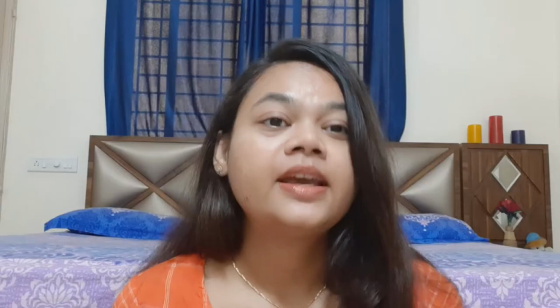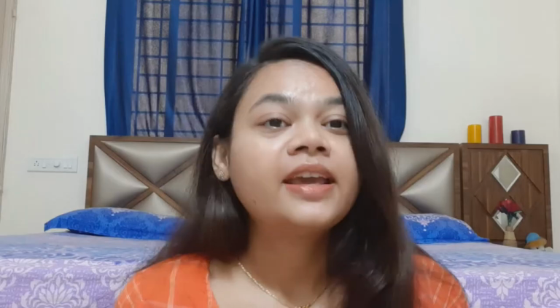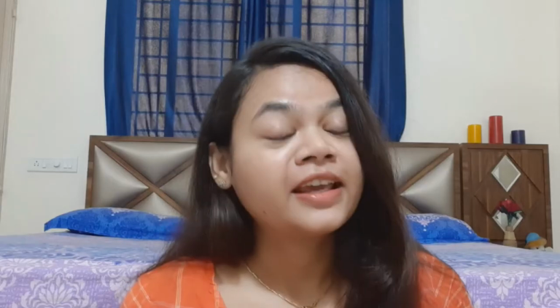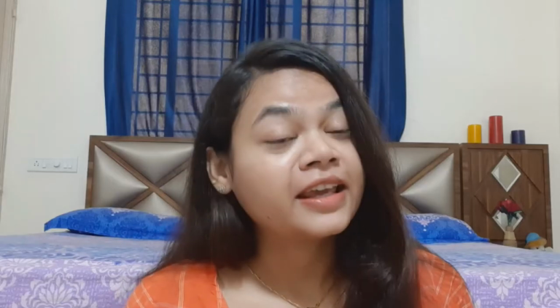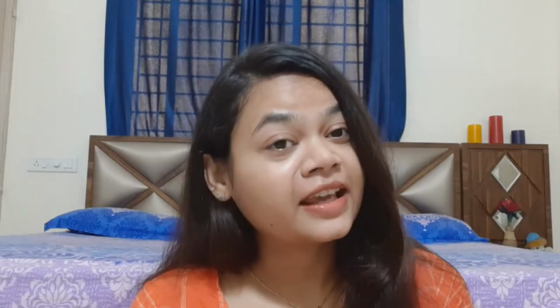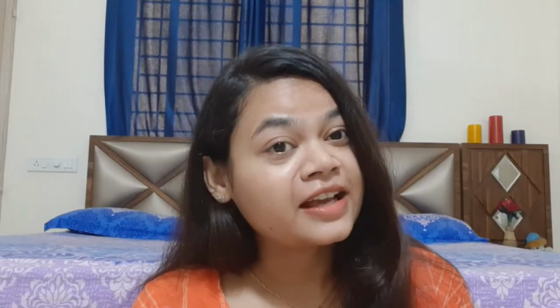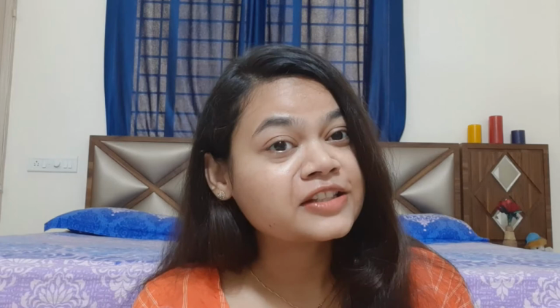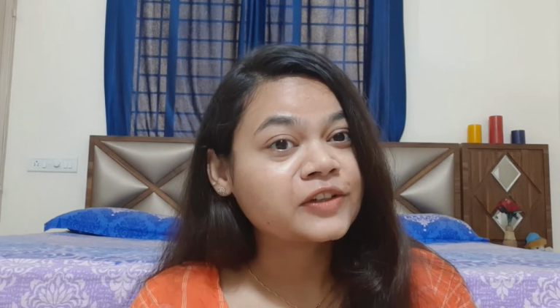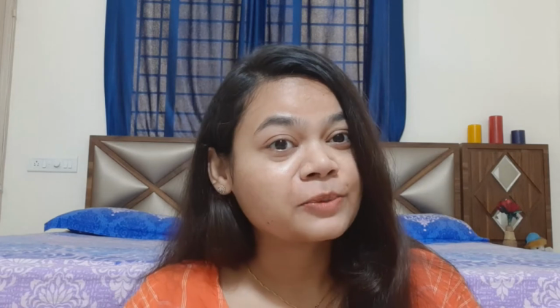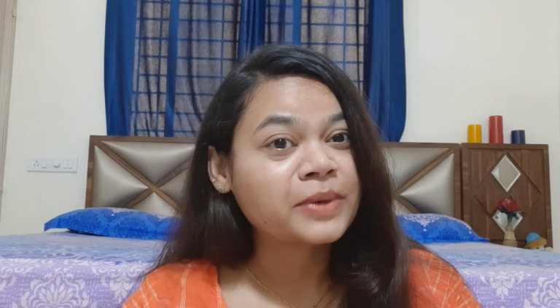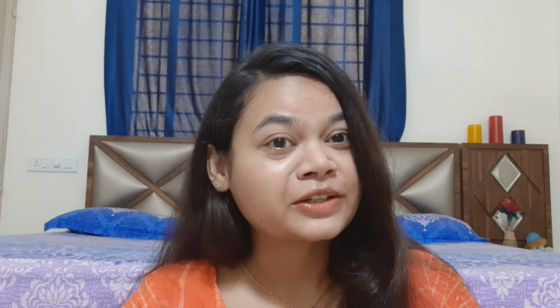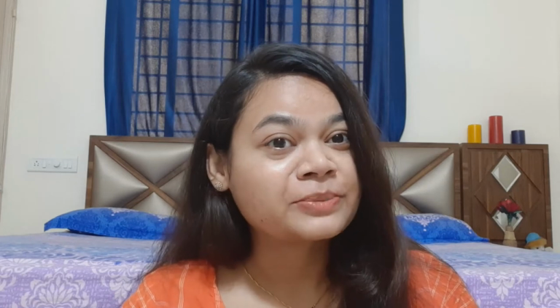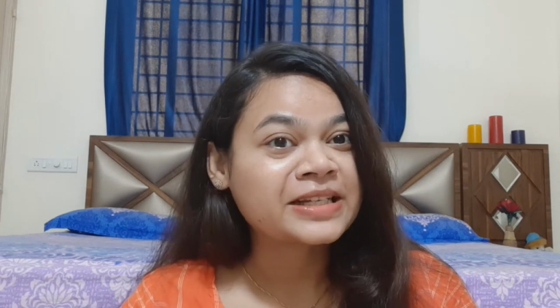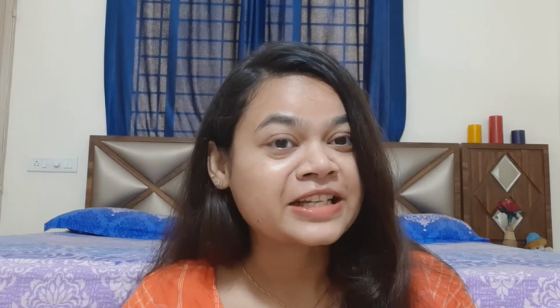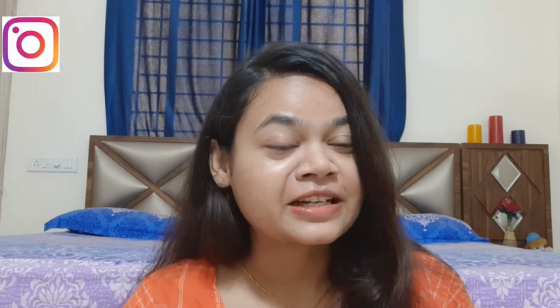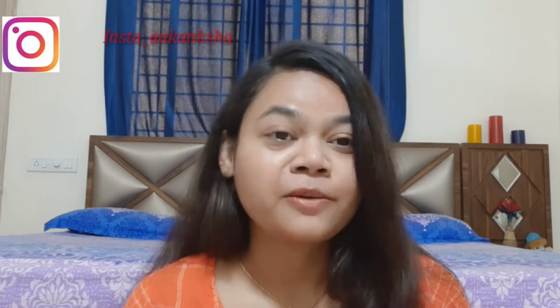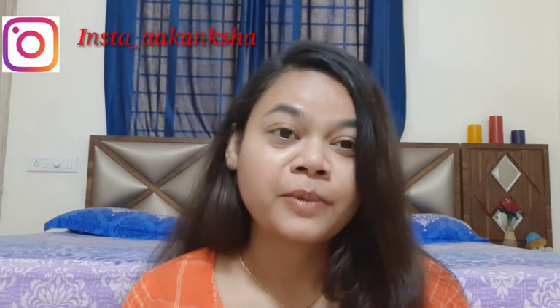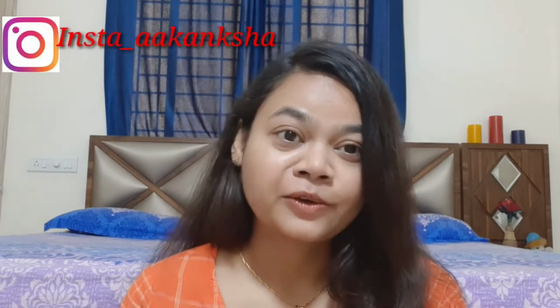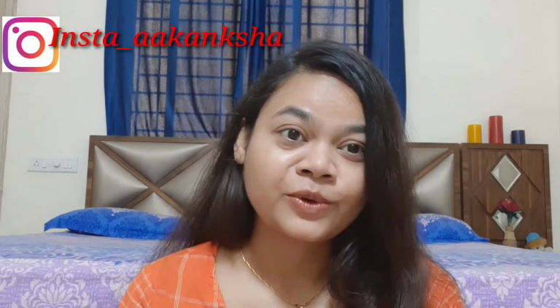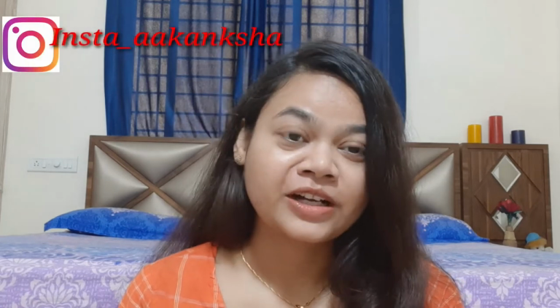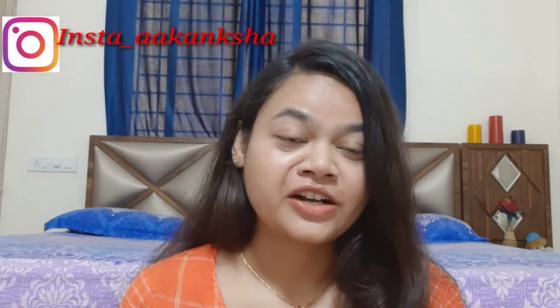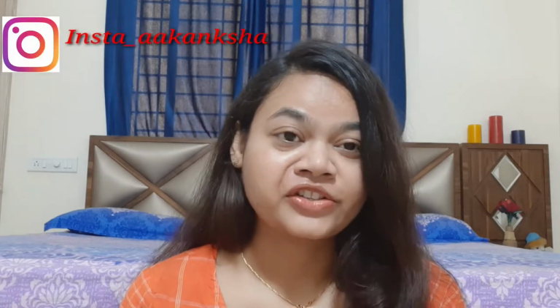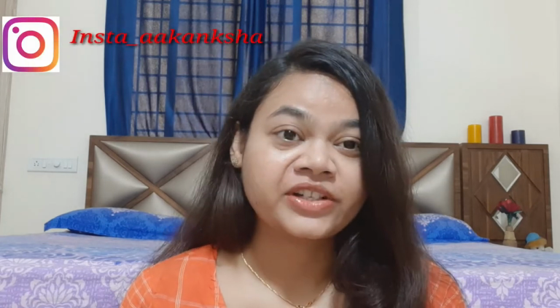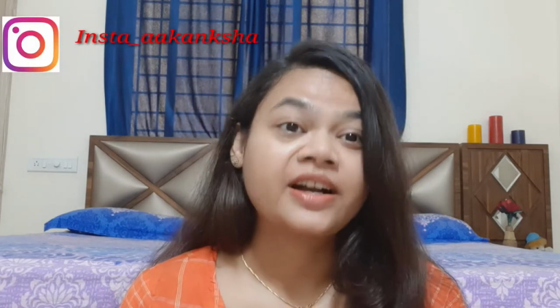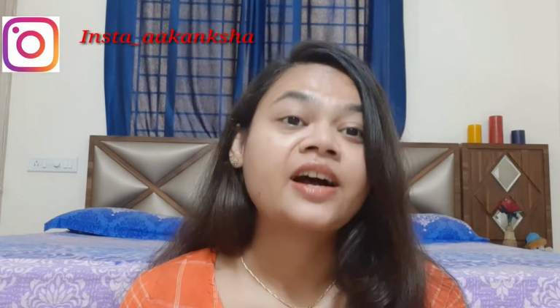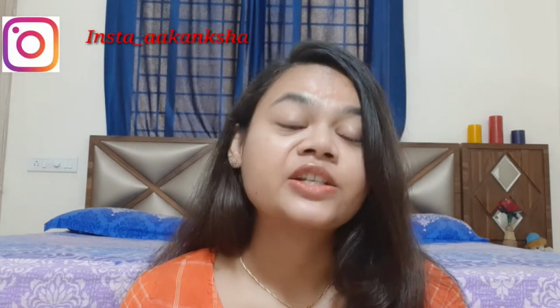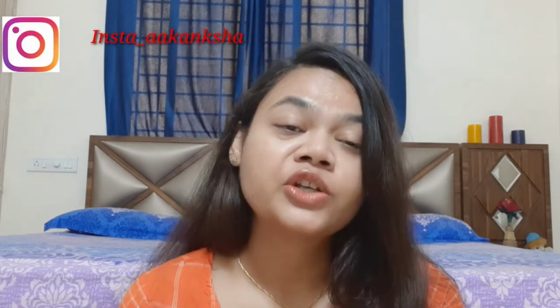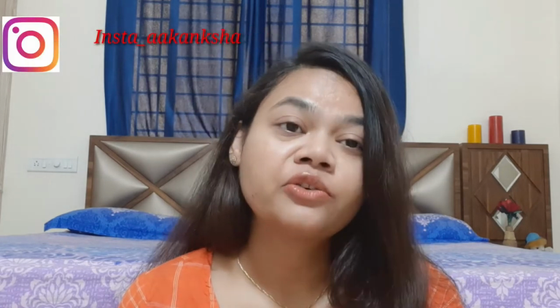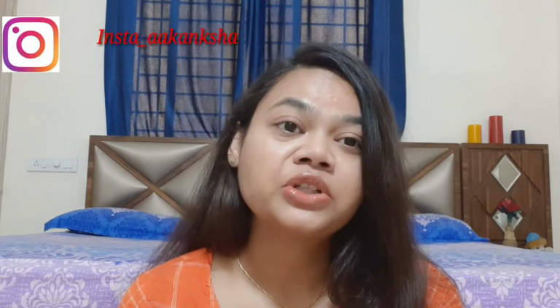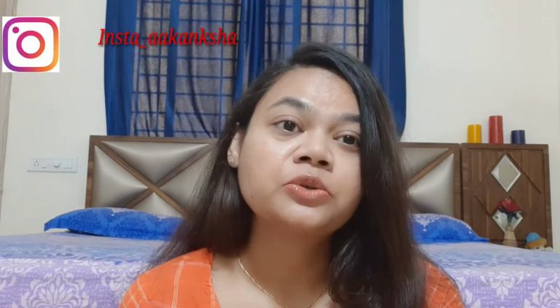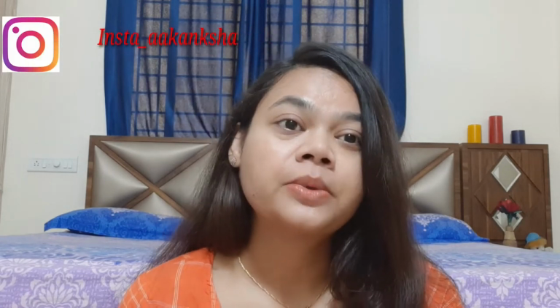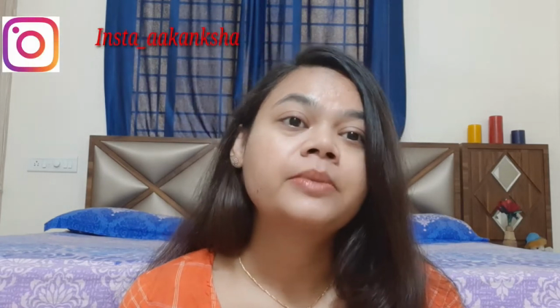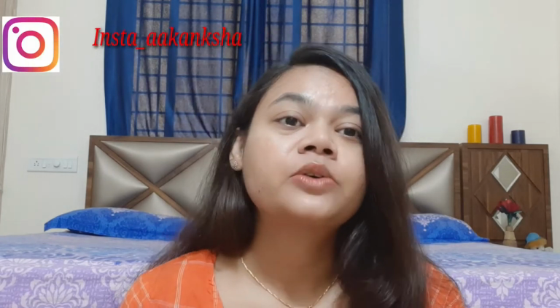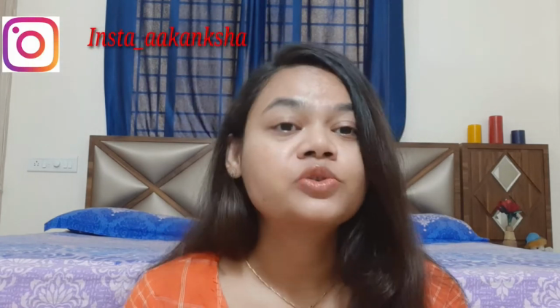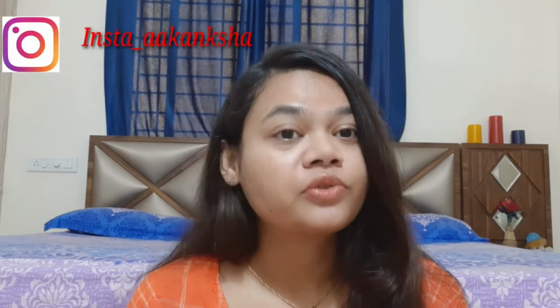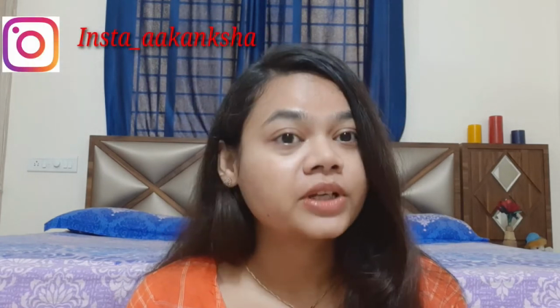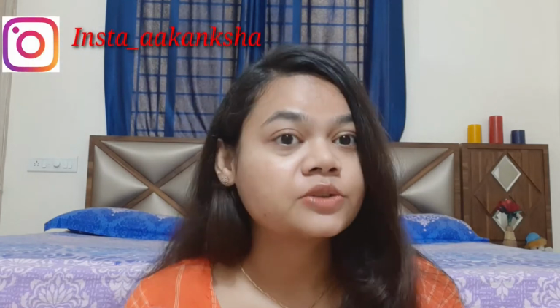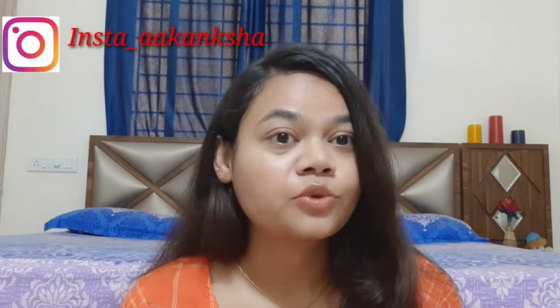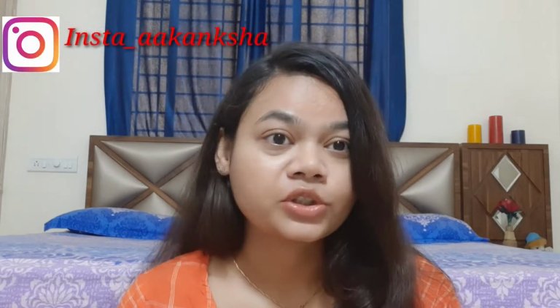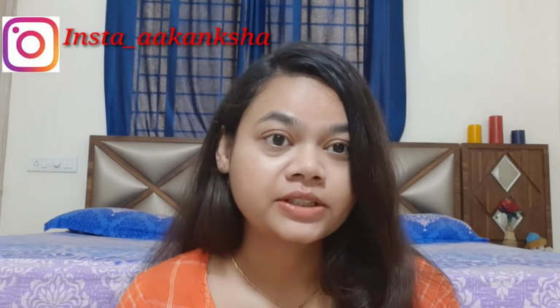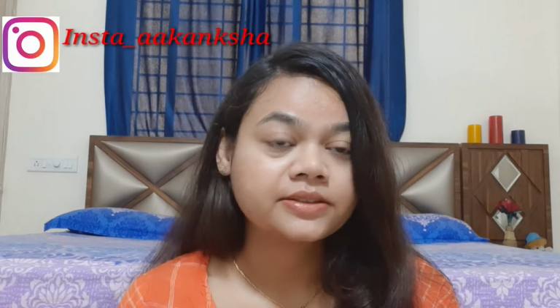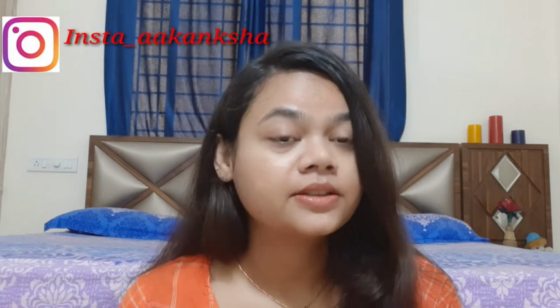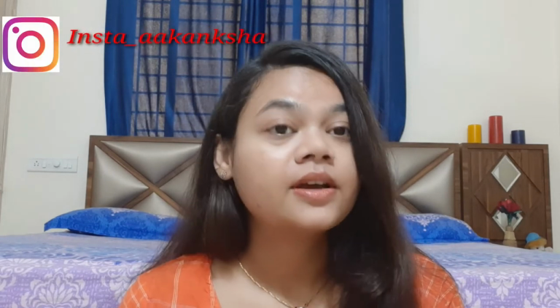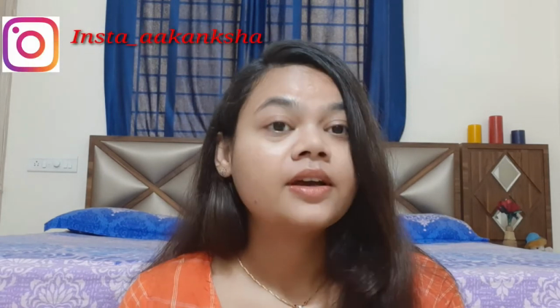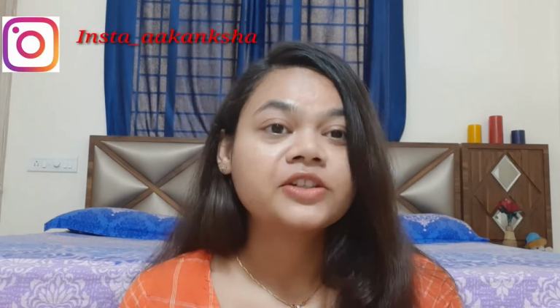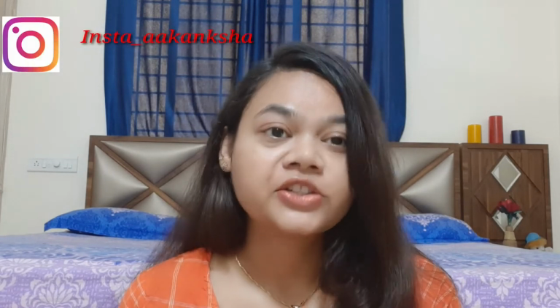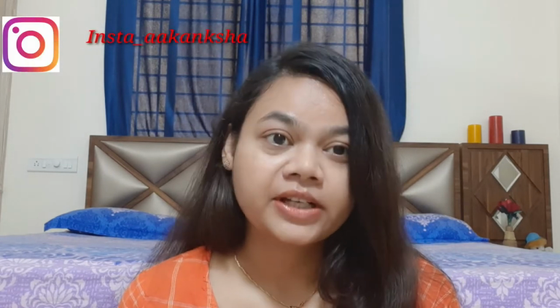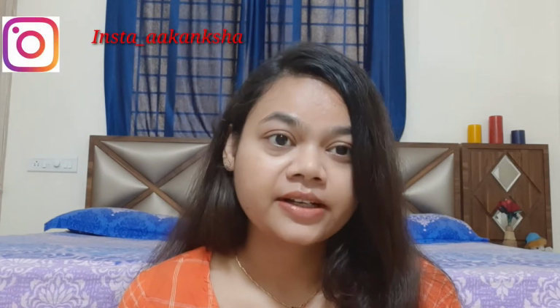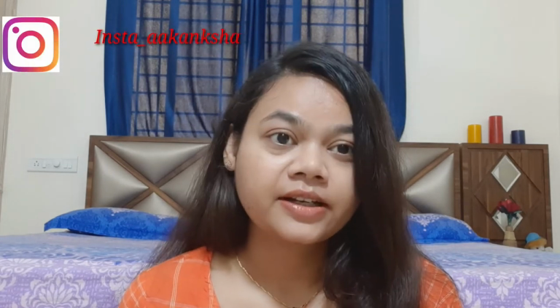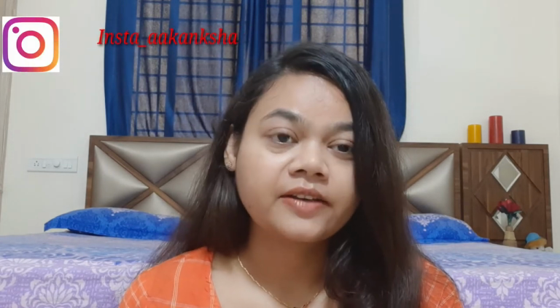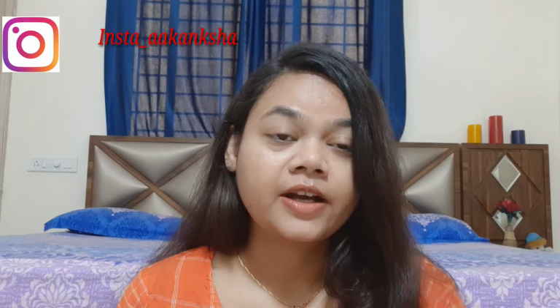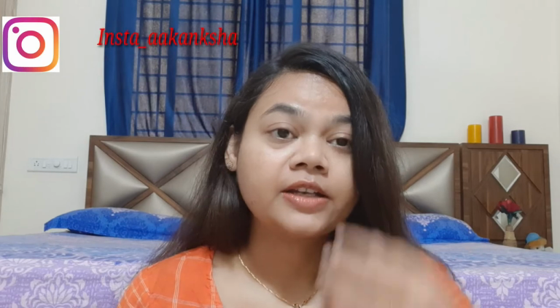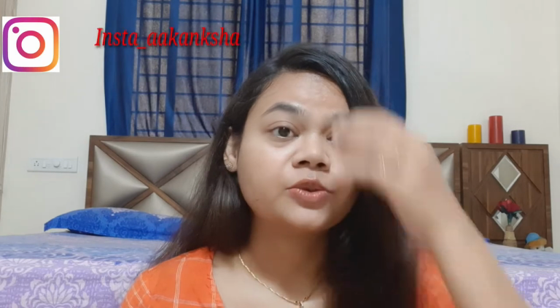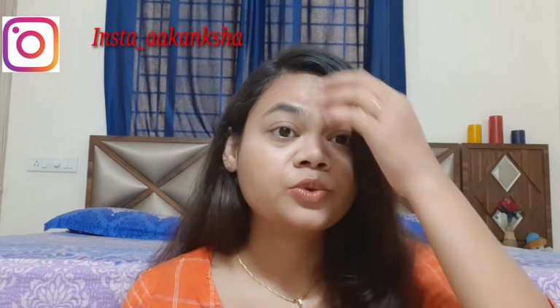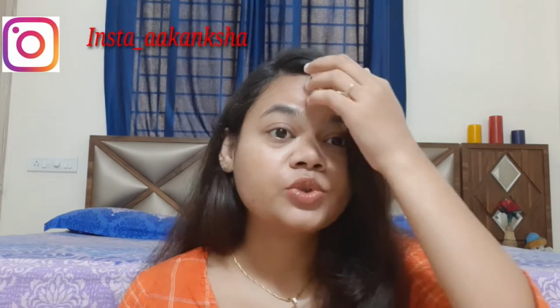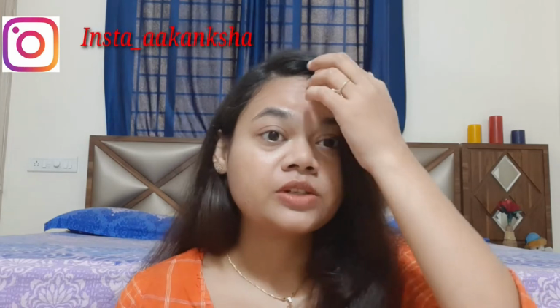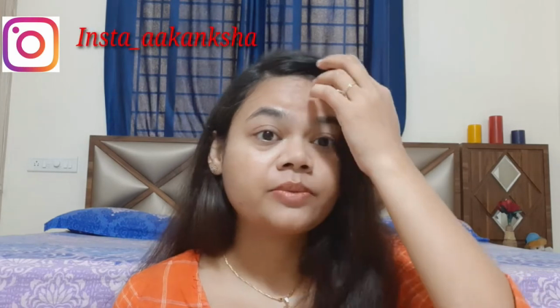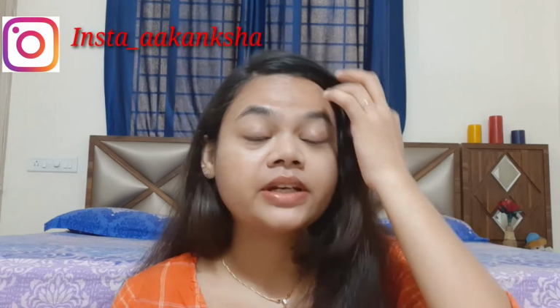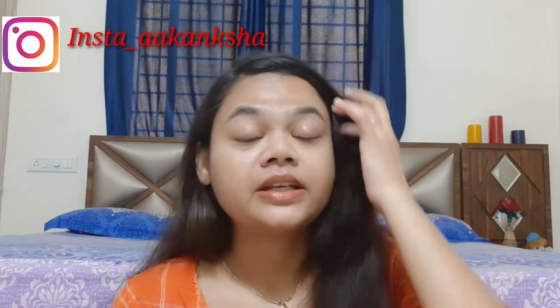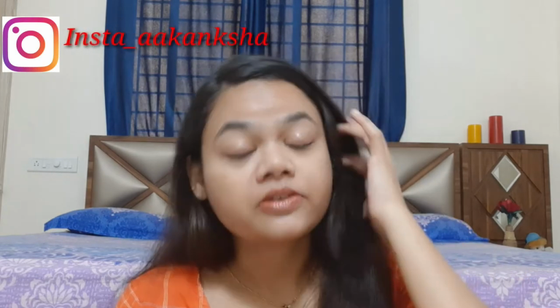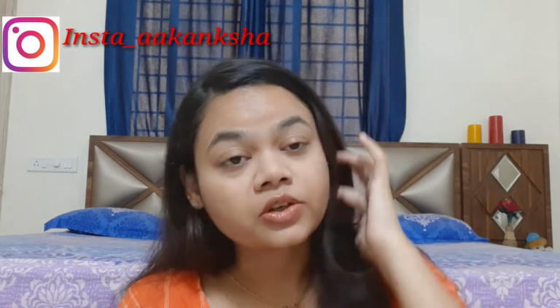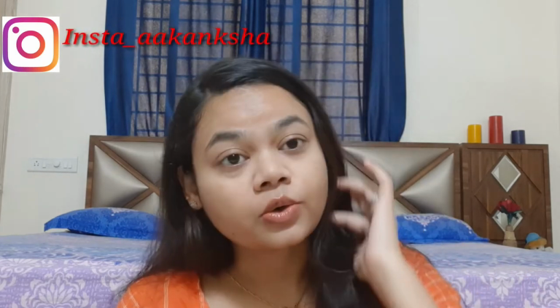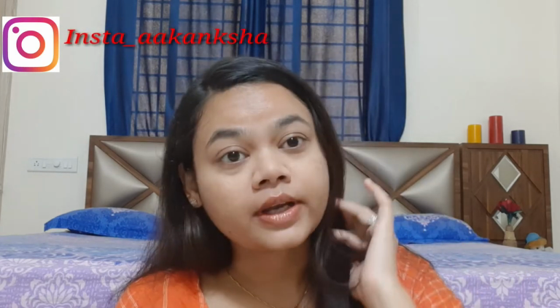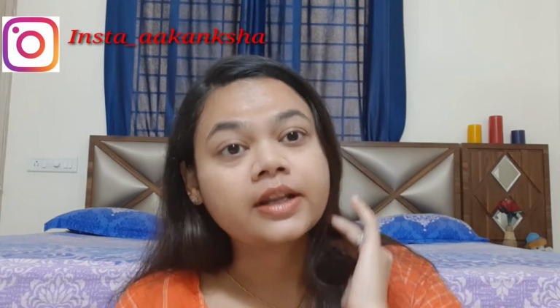Hey guys, welcome back to my channel. I am Akam Shah. In today's video, I am going to share some face washes with tea tree oil.